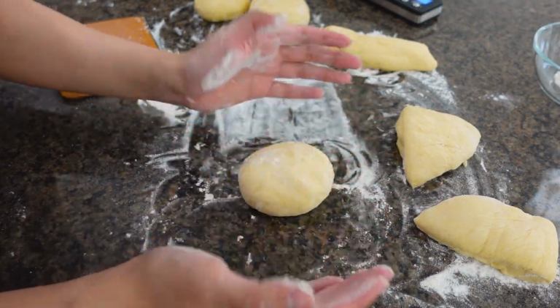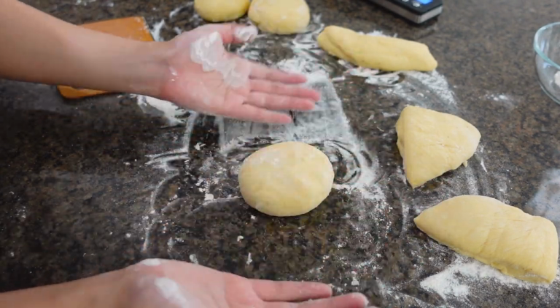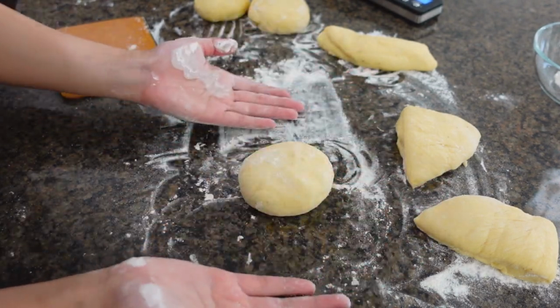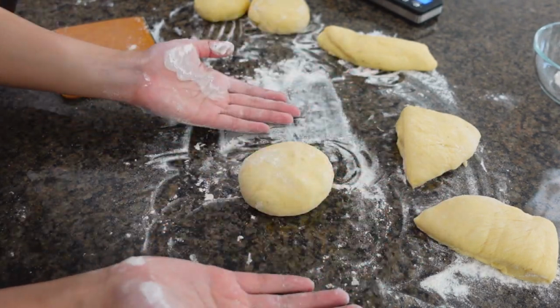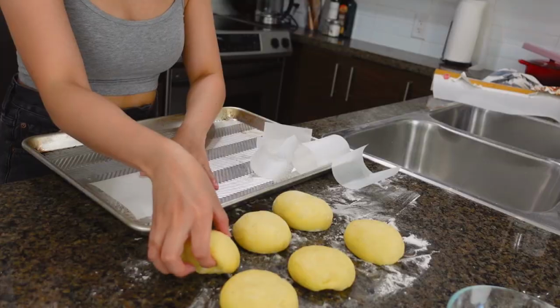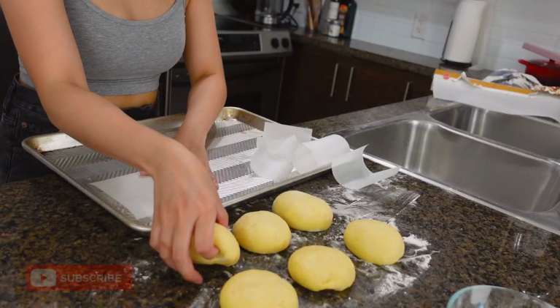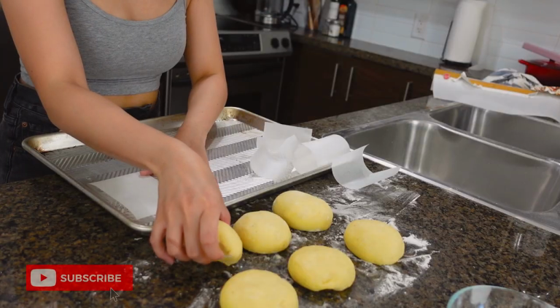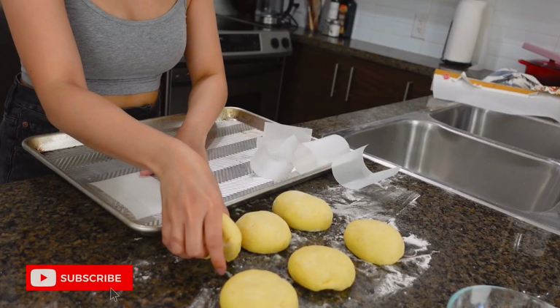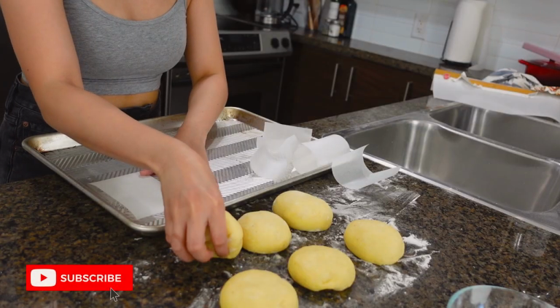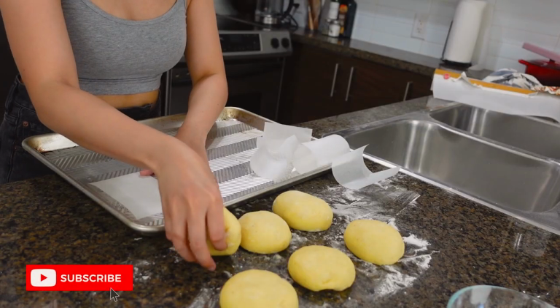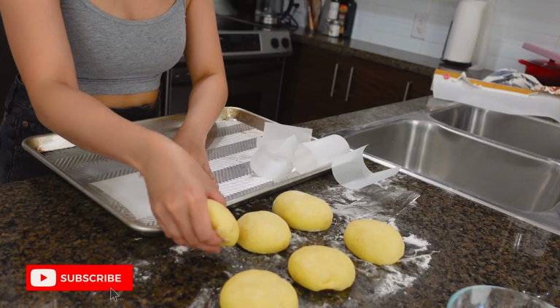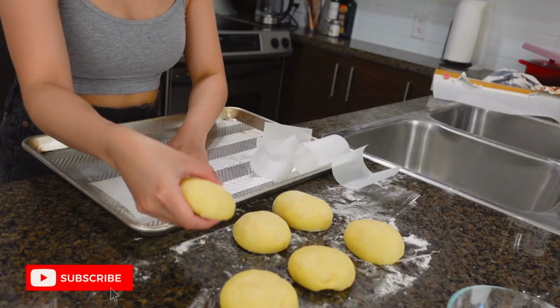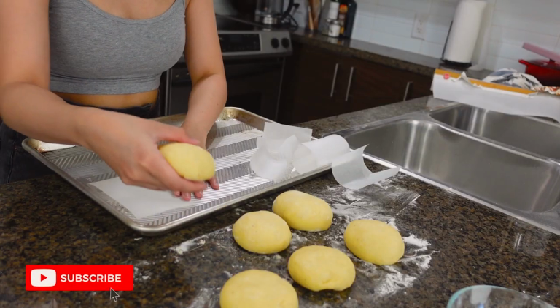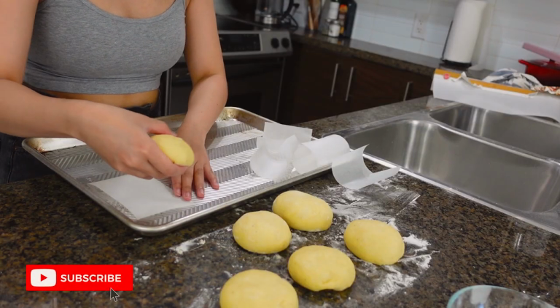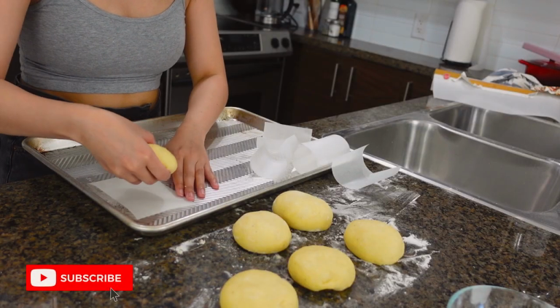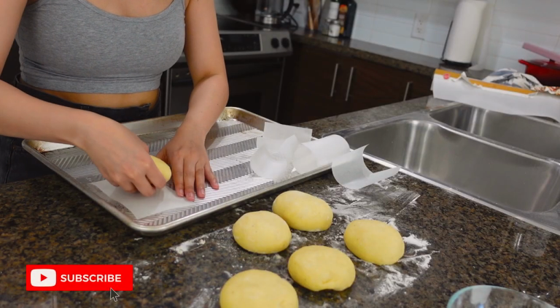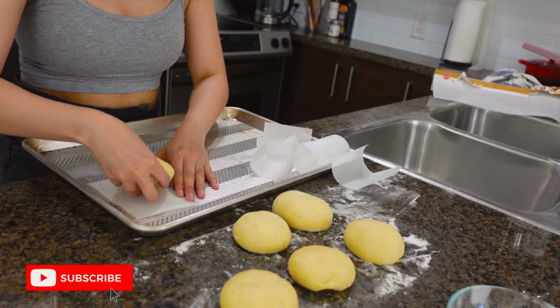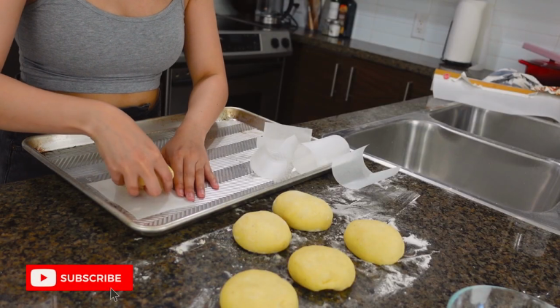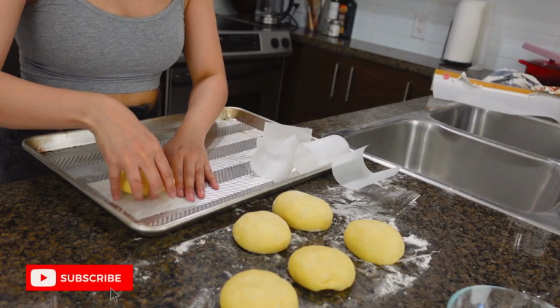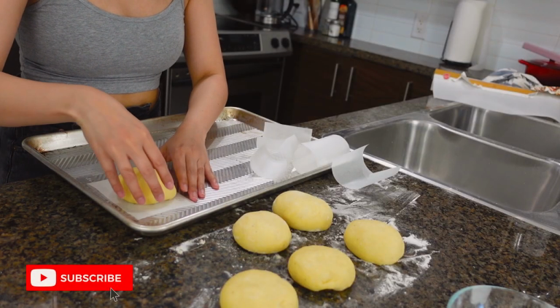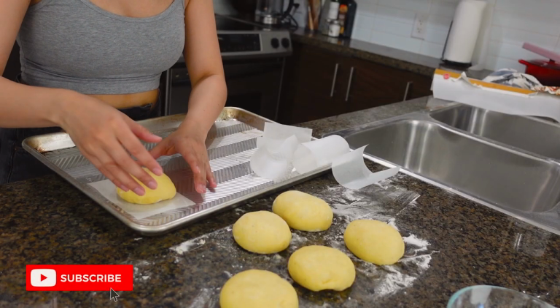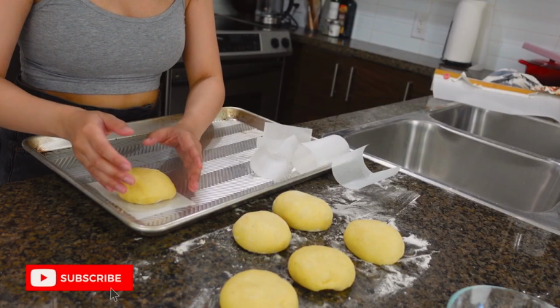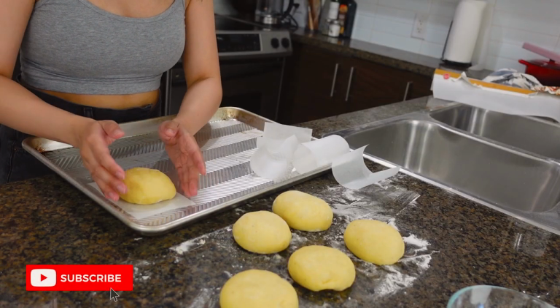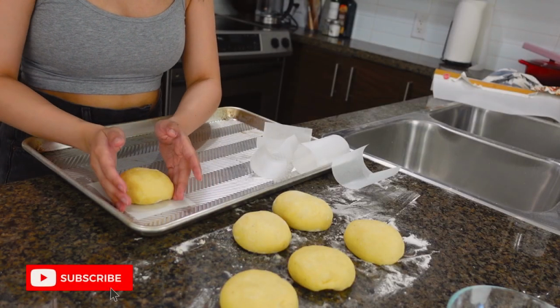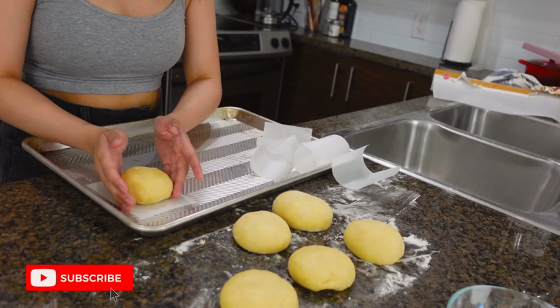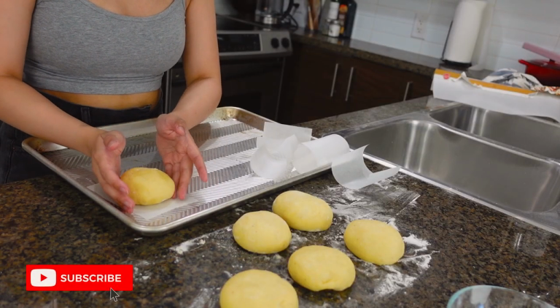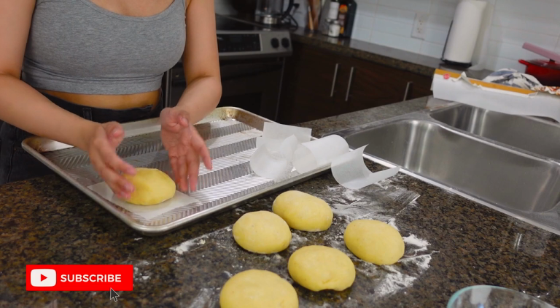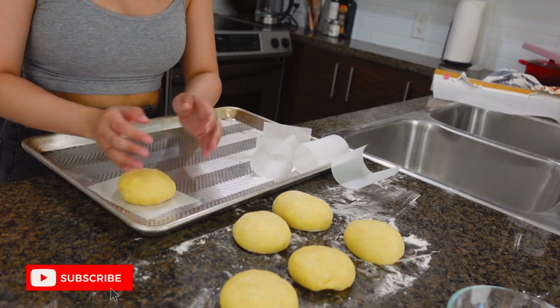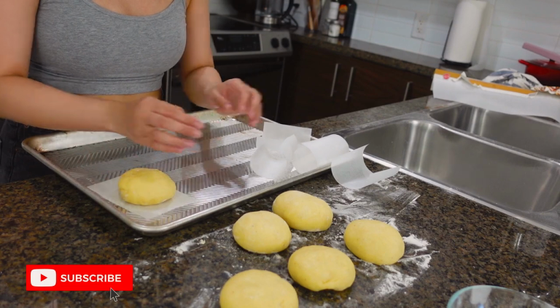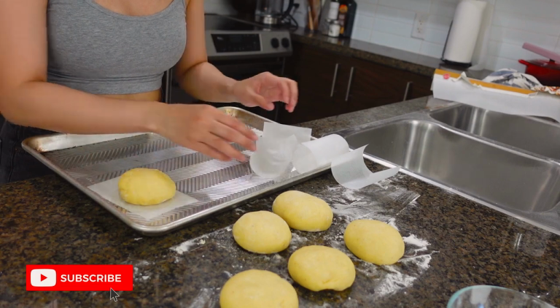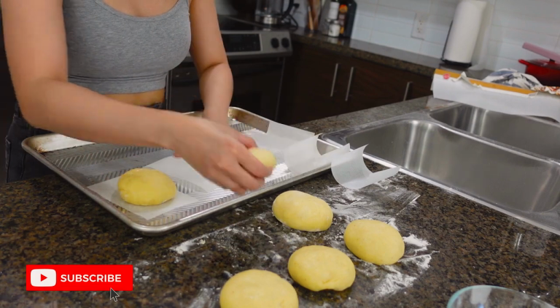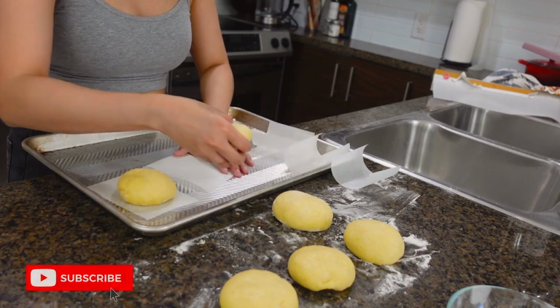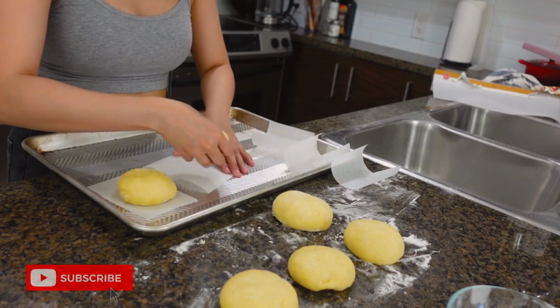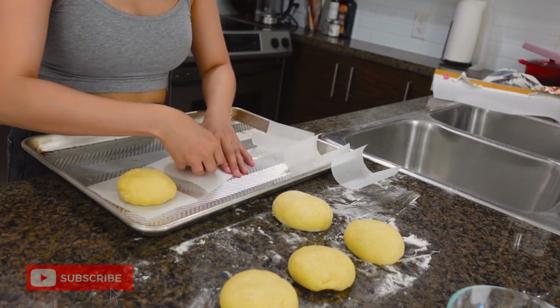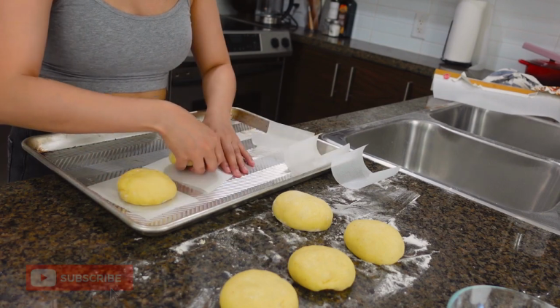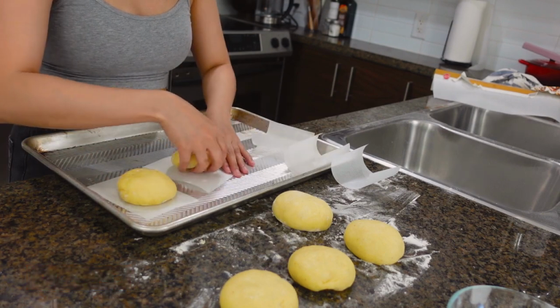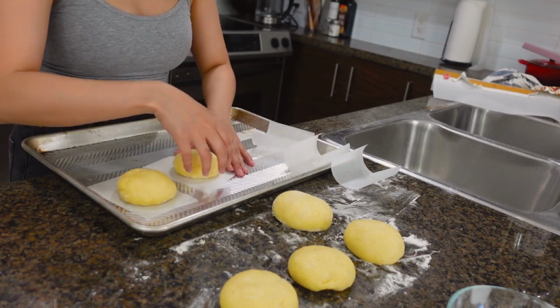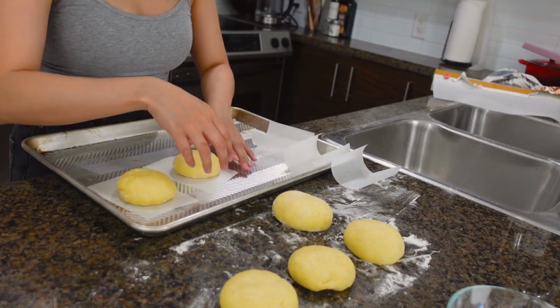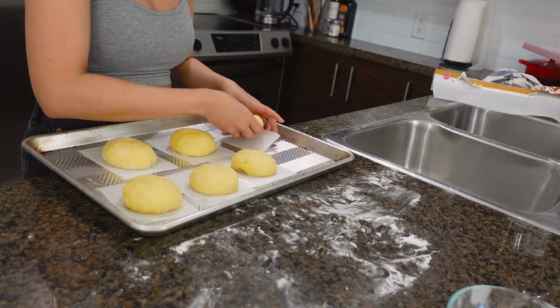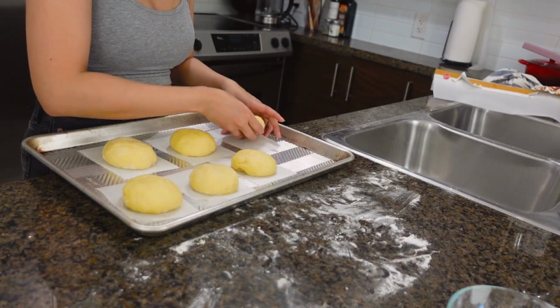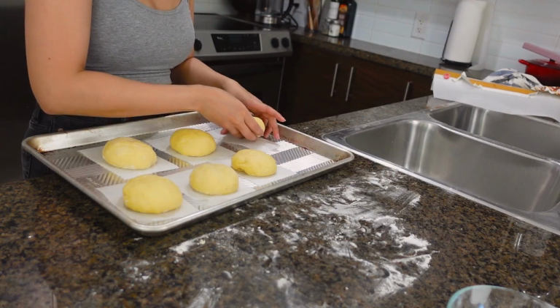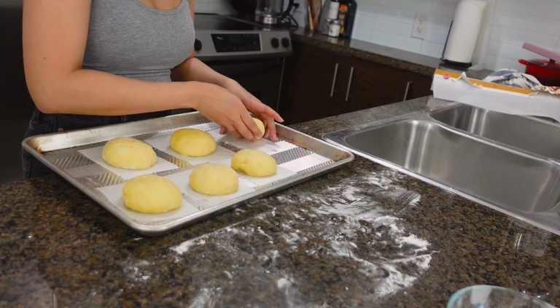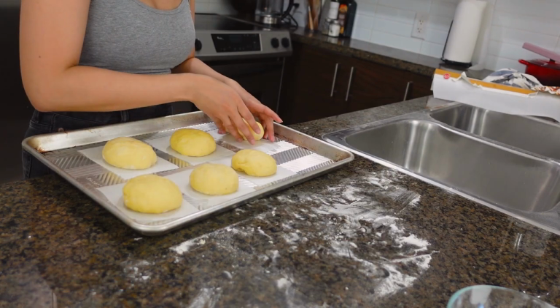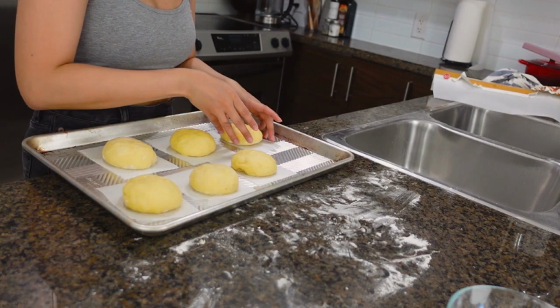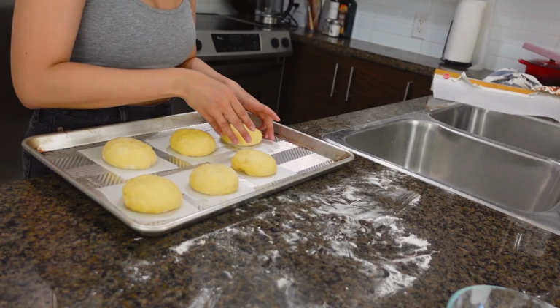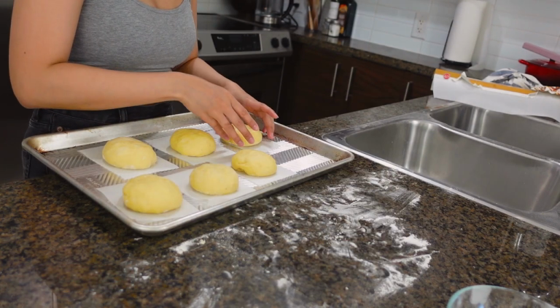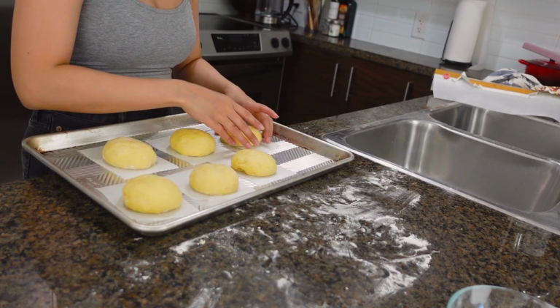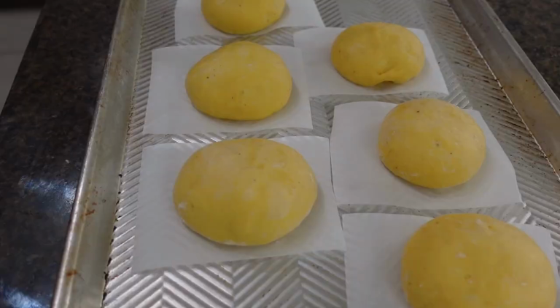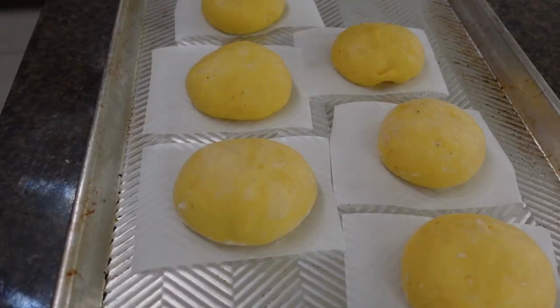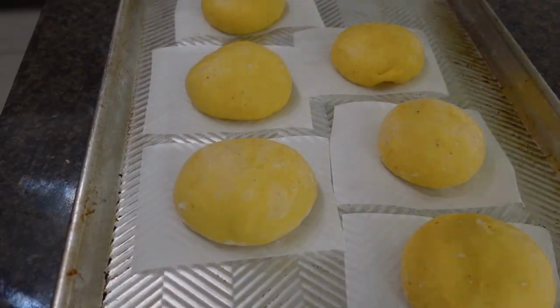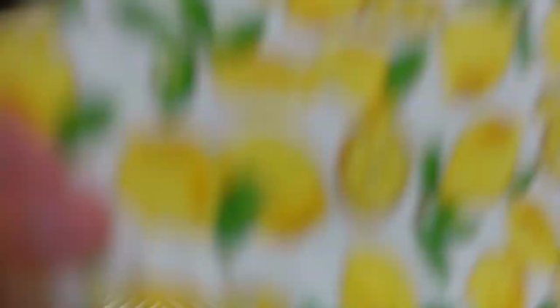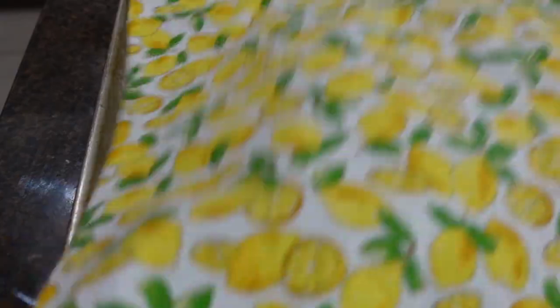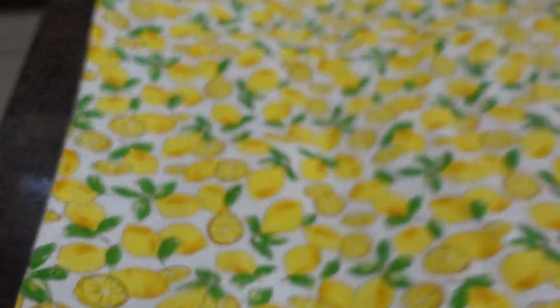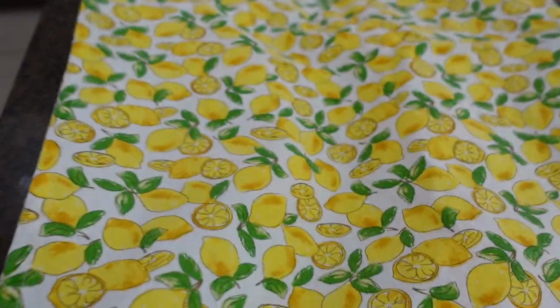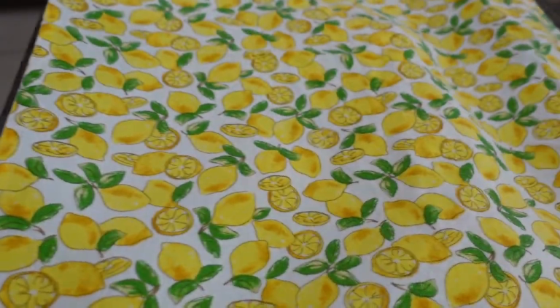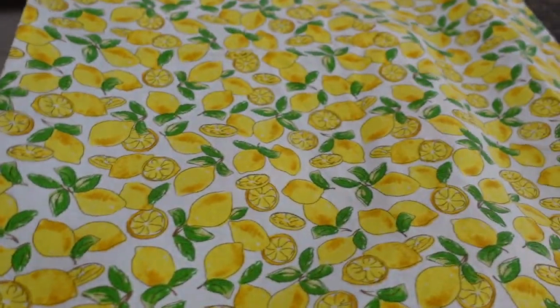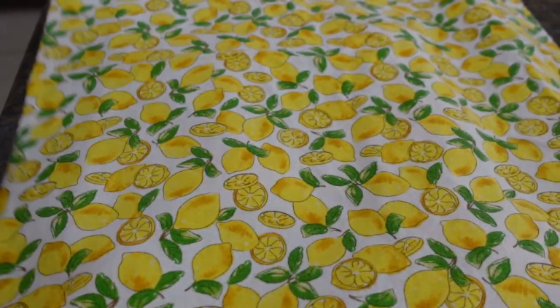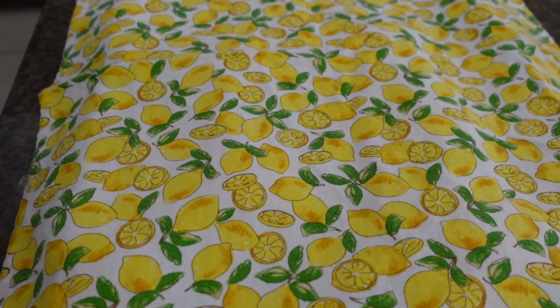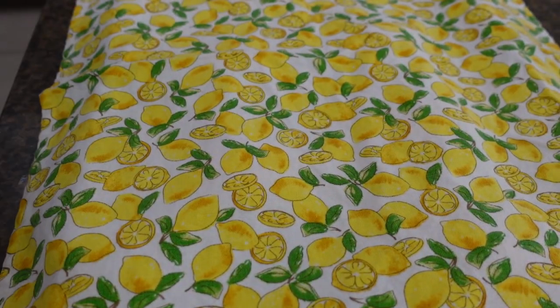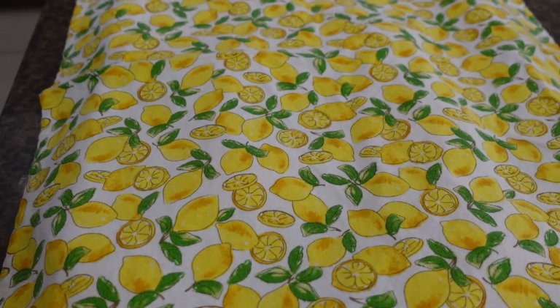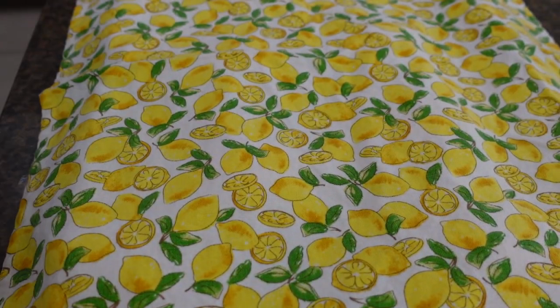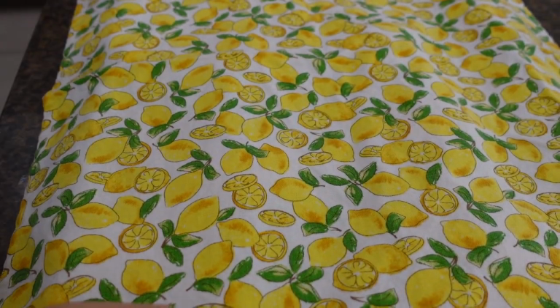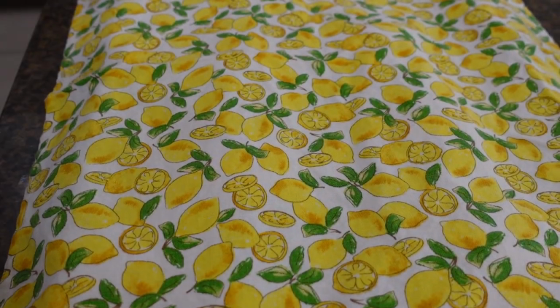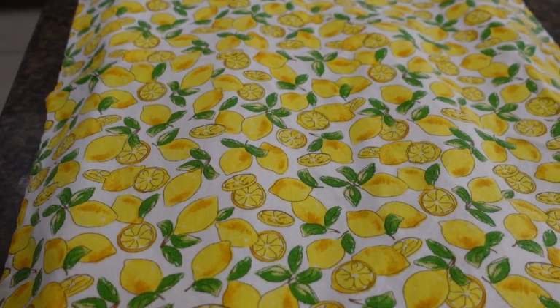Transfer them to individual parchment paper for easier handling, and cover again for another 30 minutes.